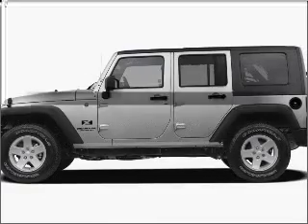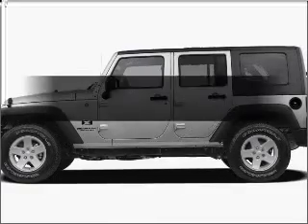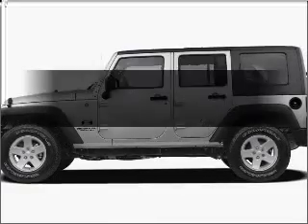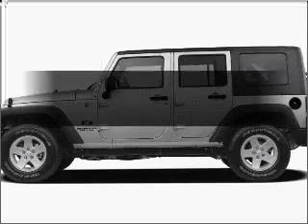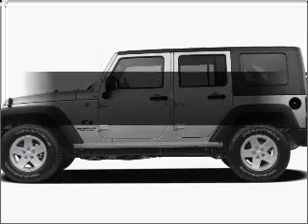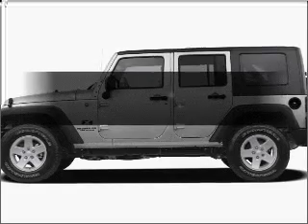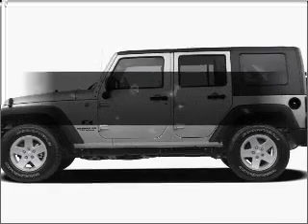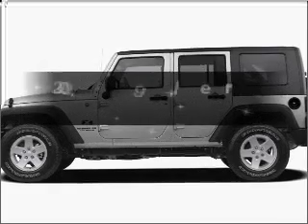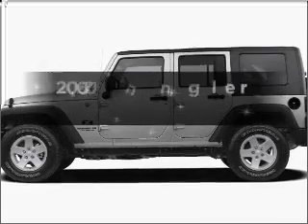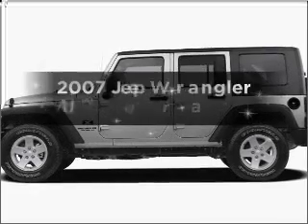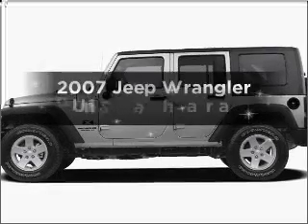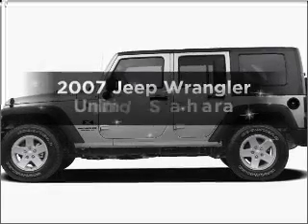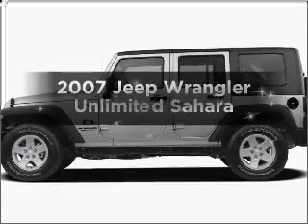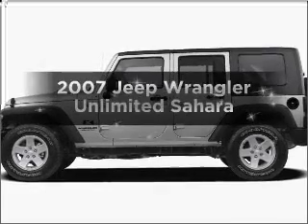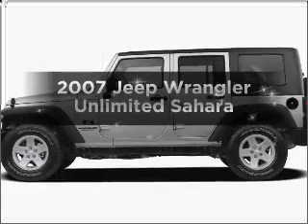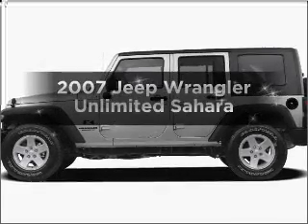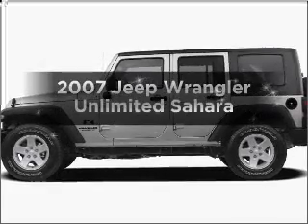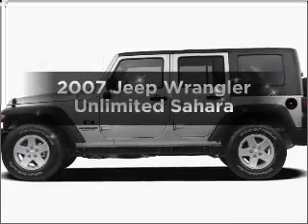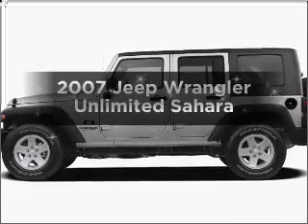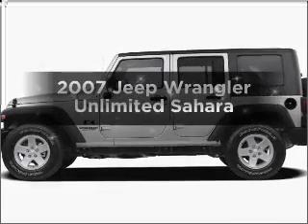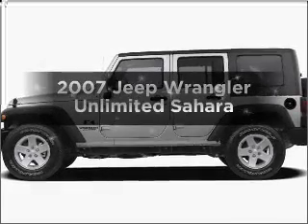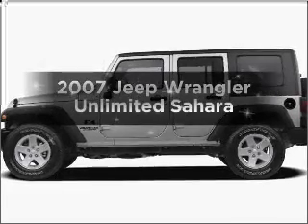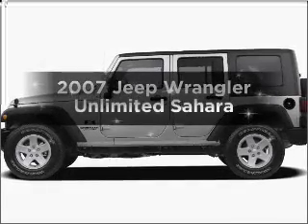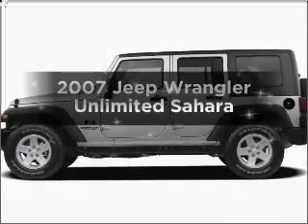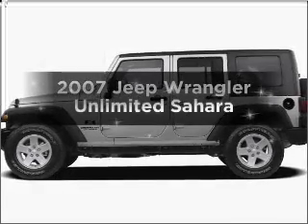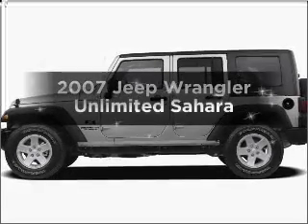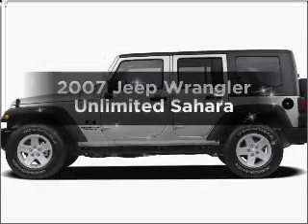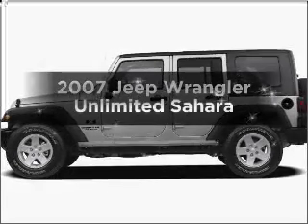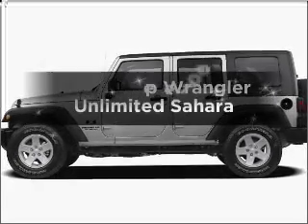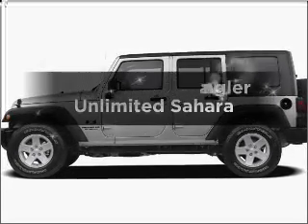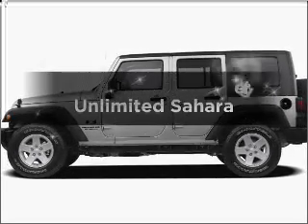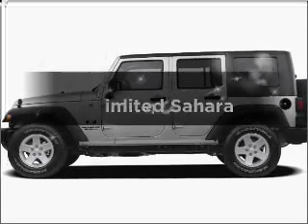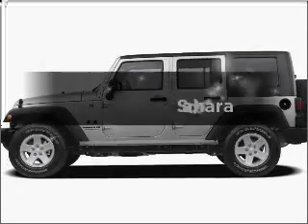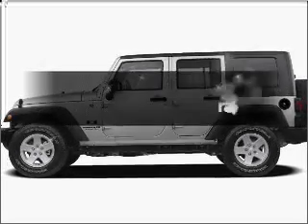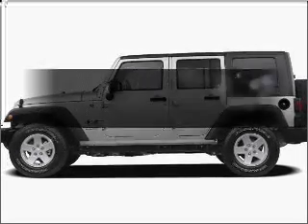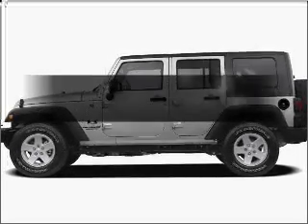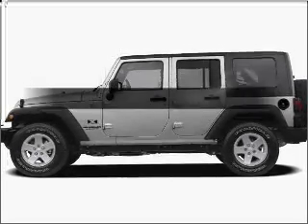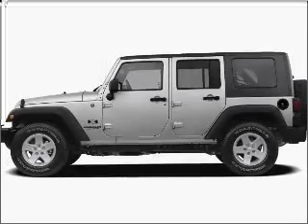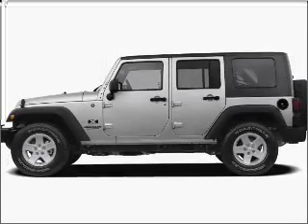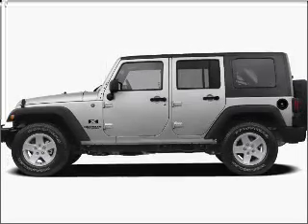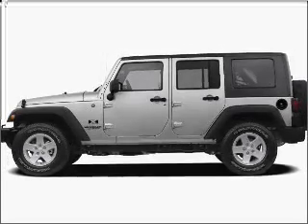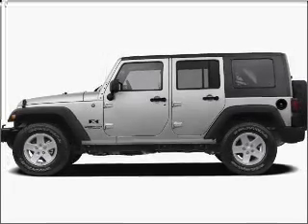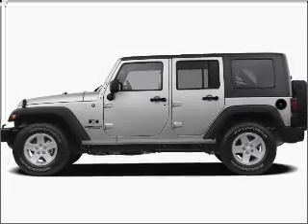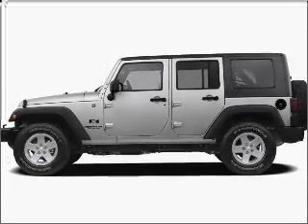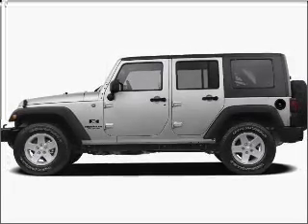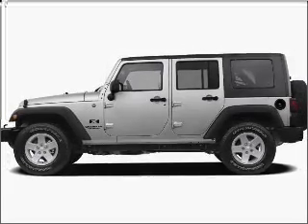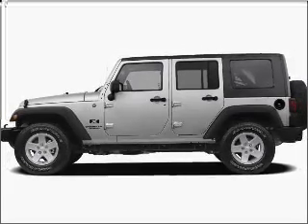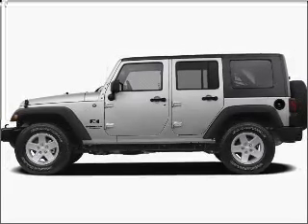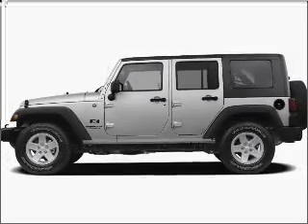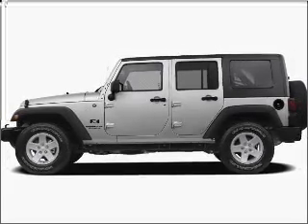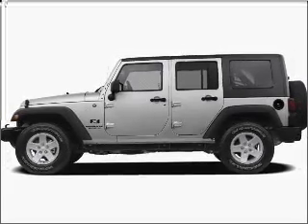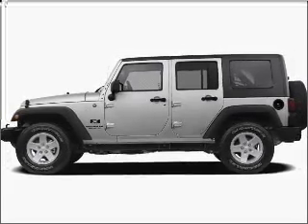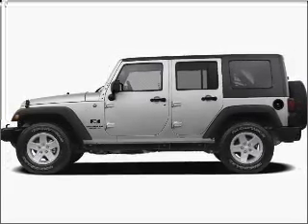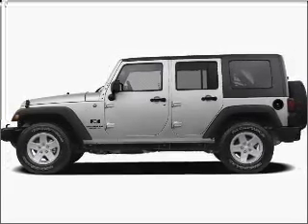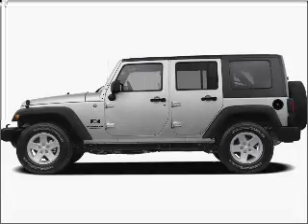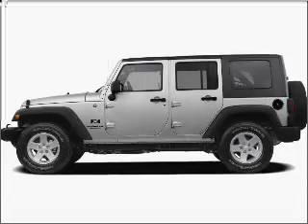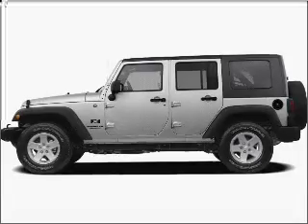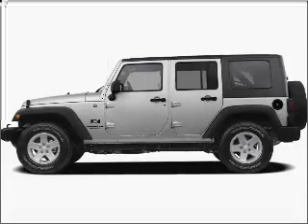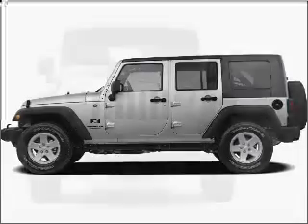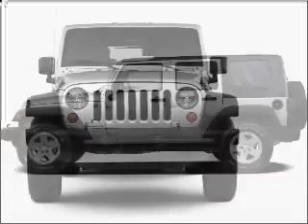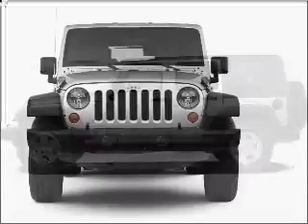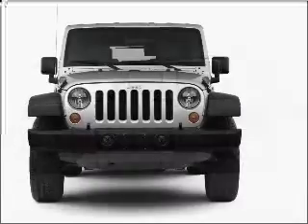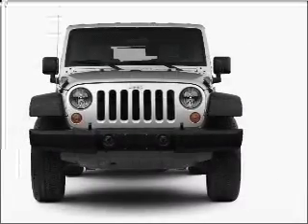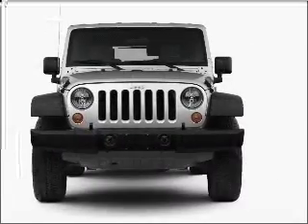Check out this 2007 Jeep Wrangler. If you're looking for a first-rate auto, this one could be yours today.